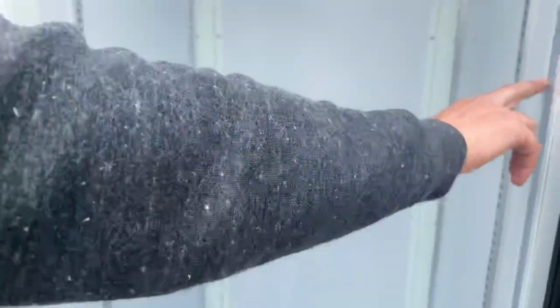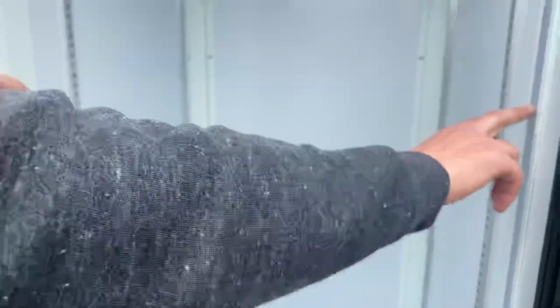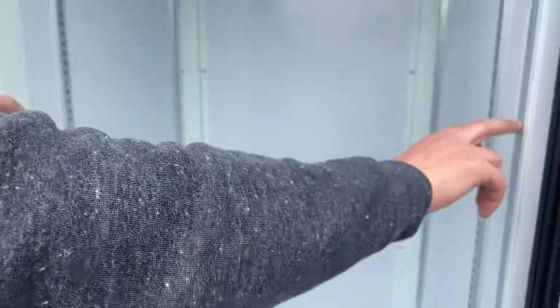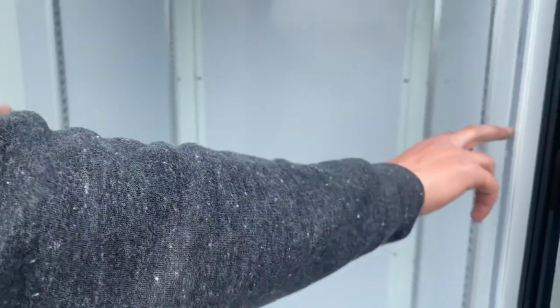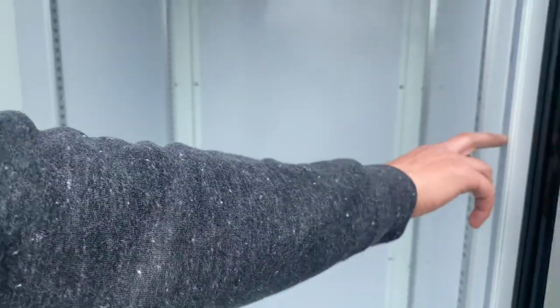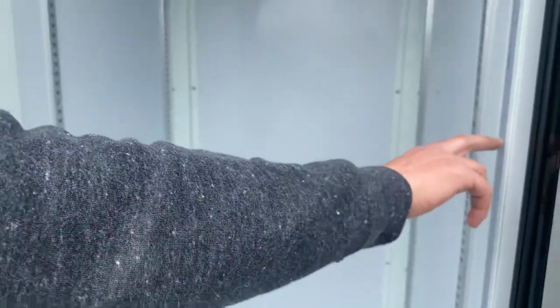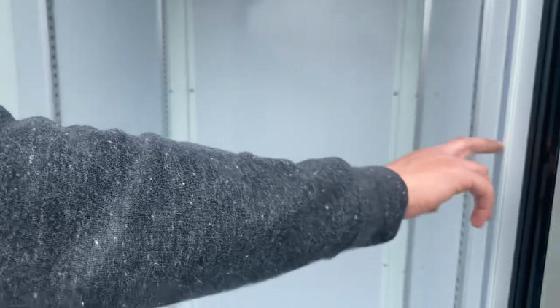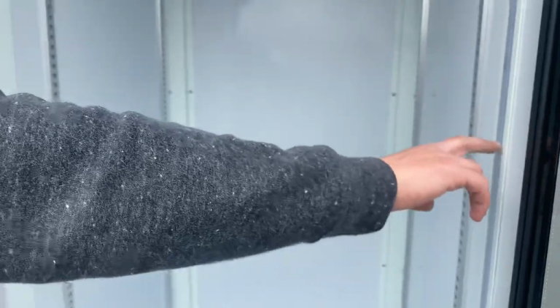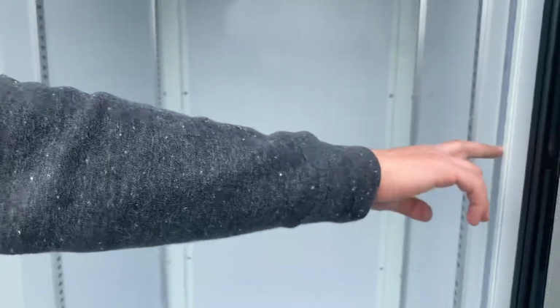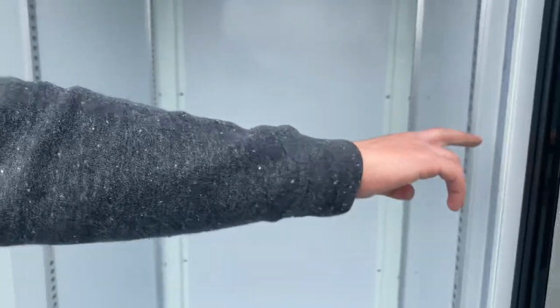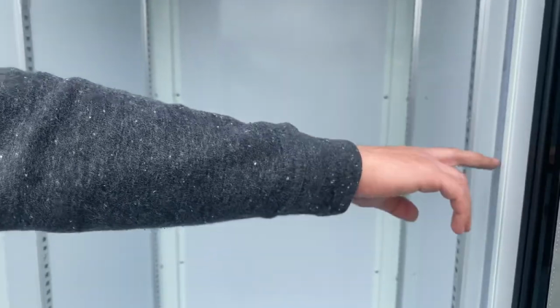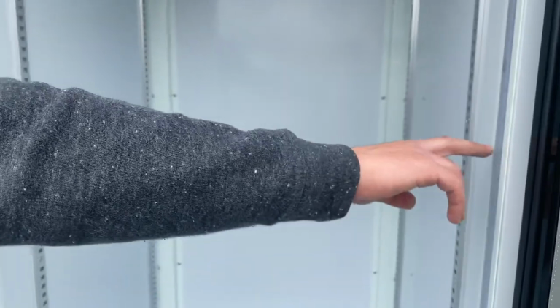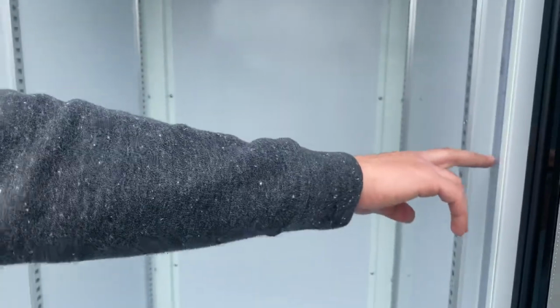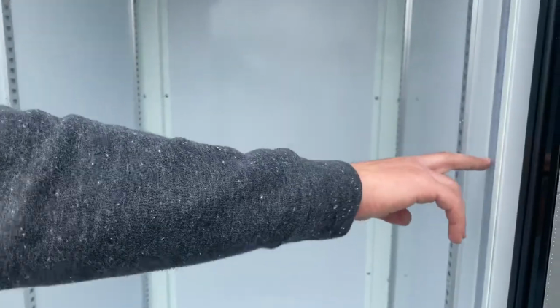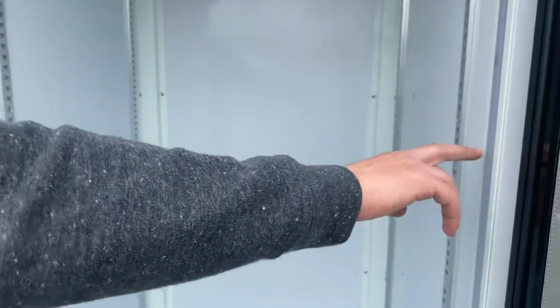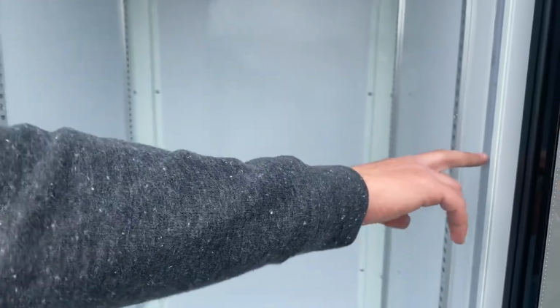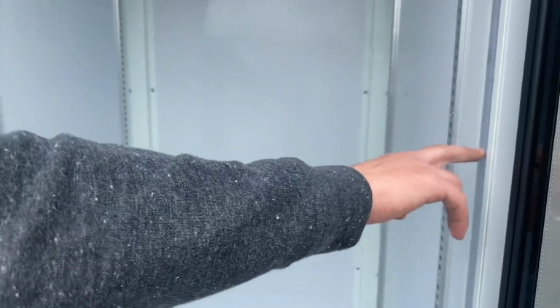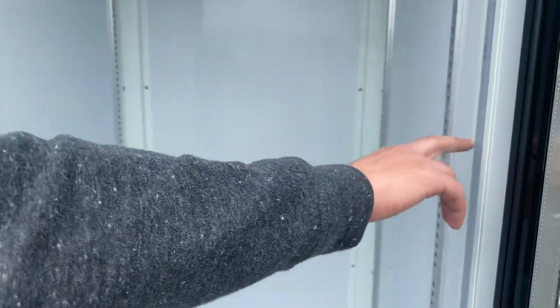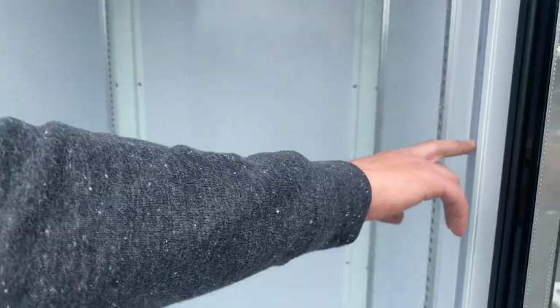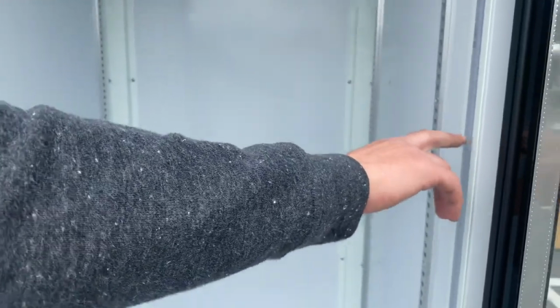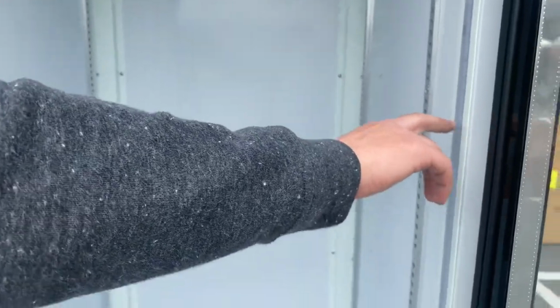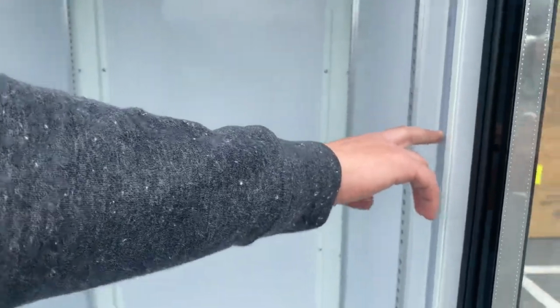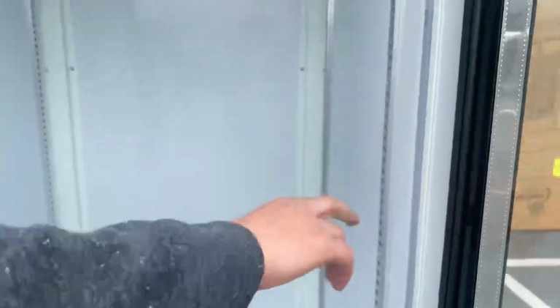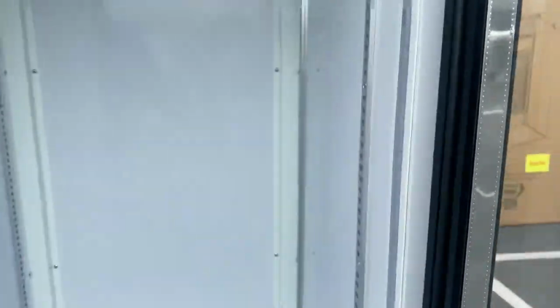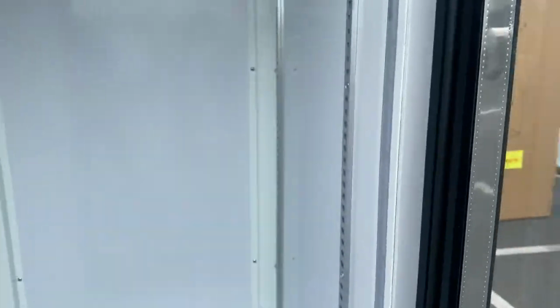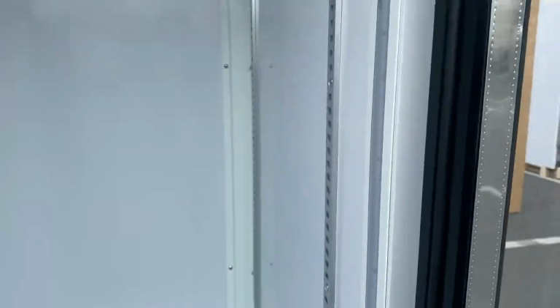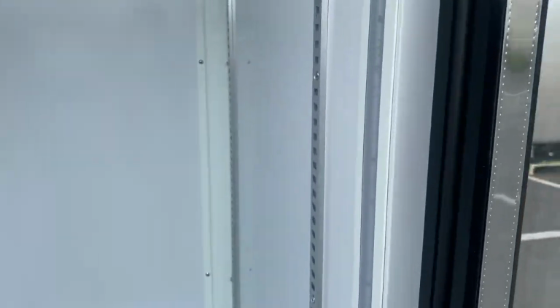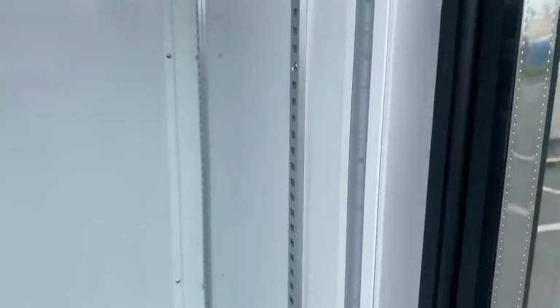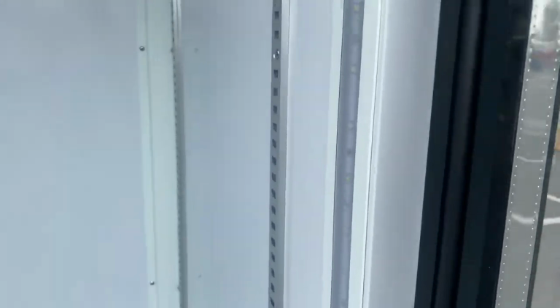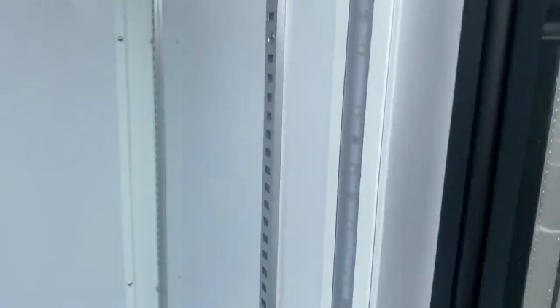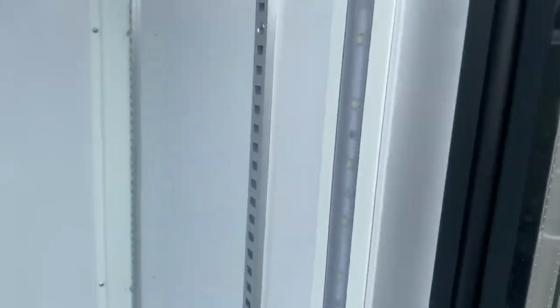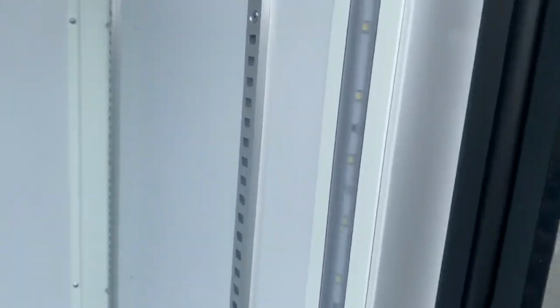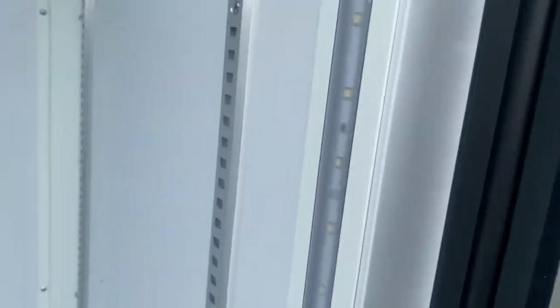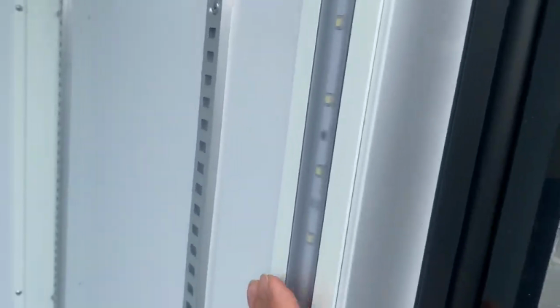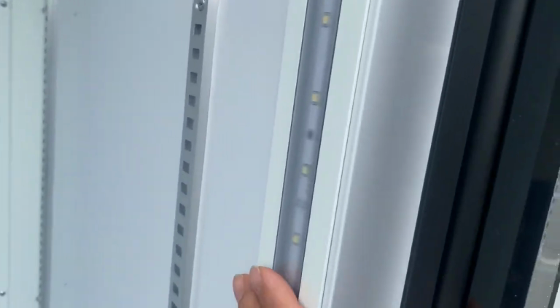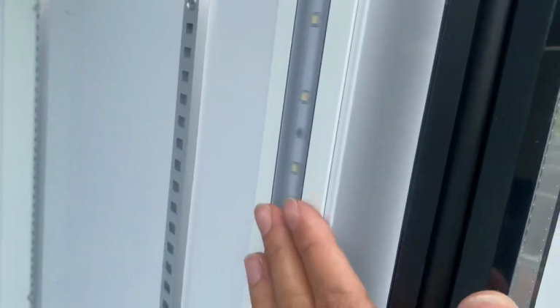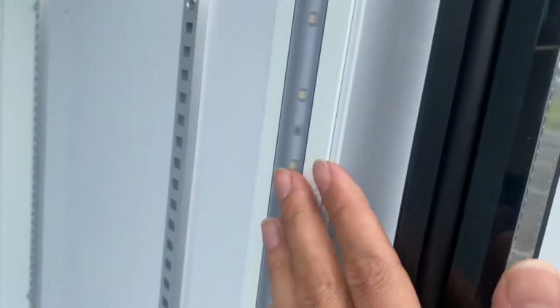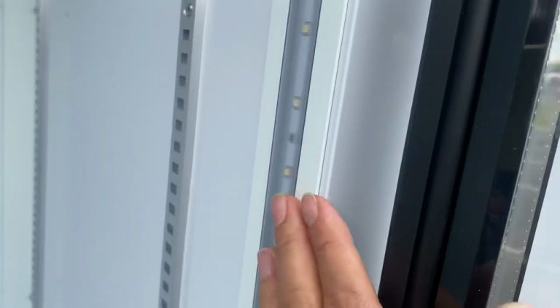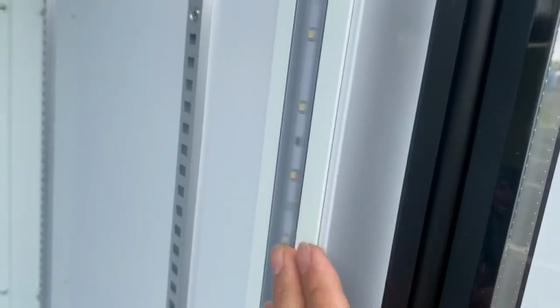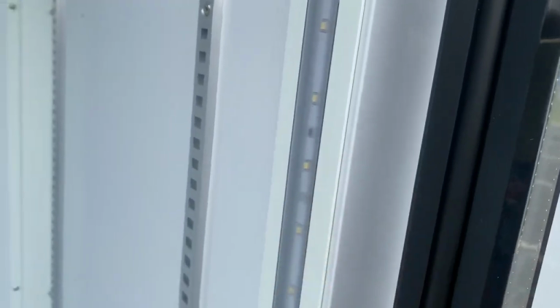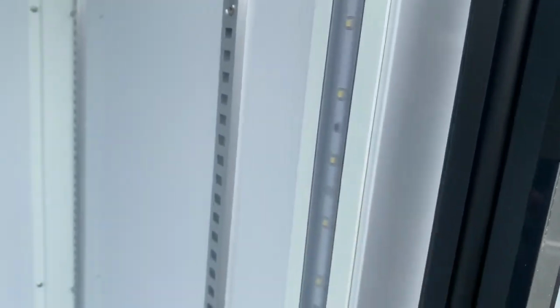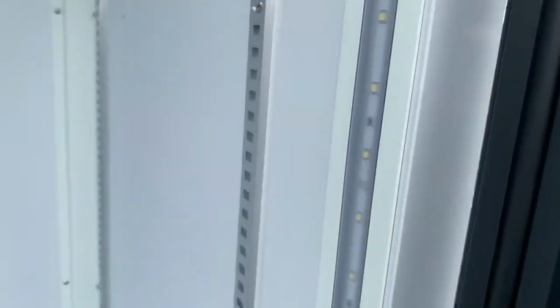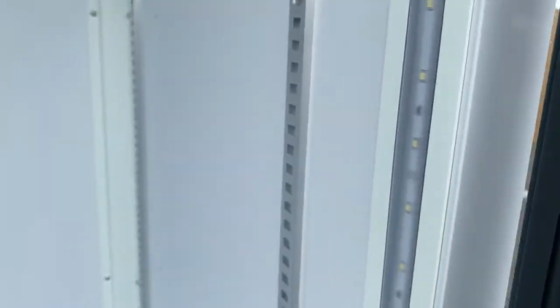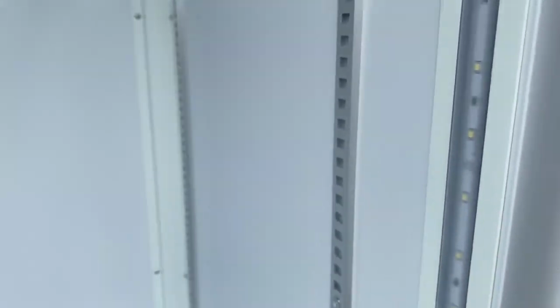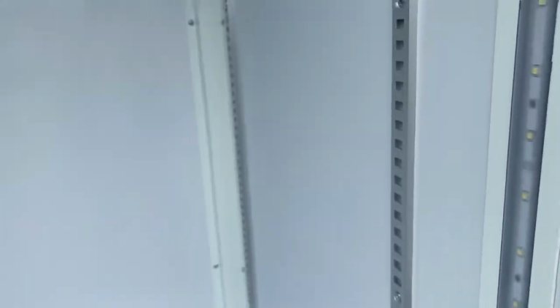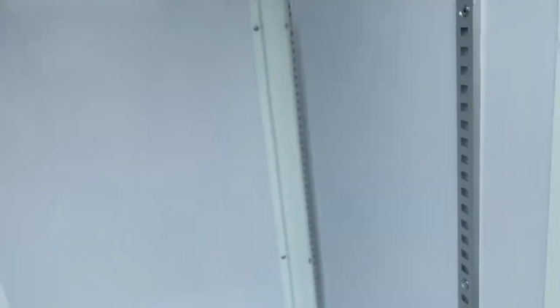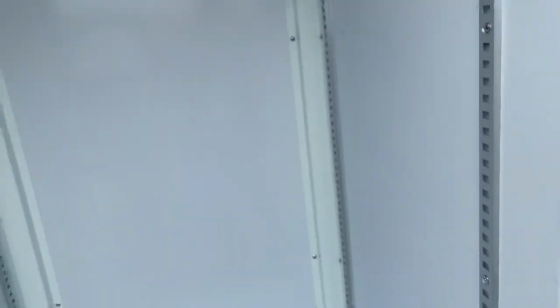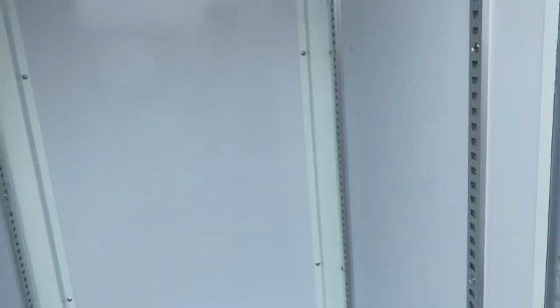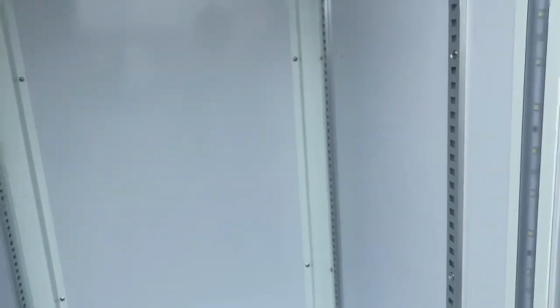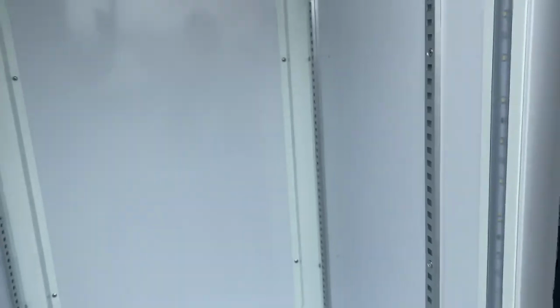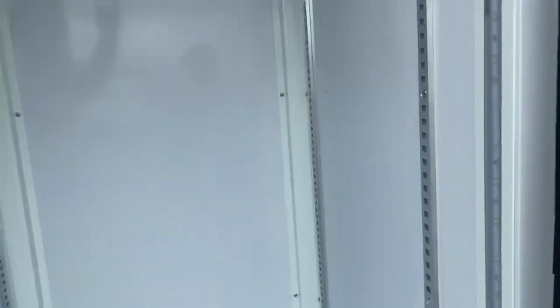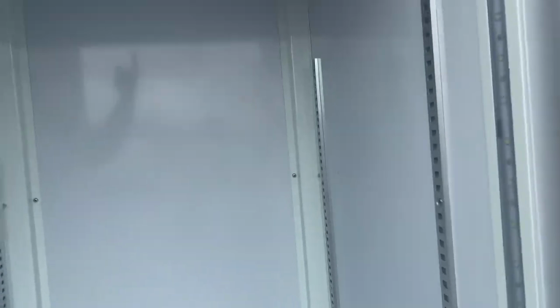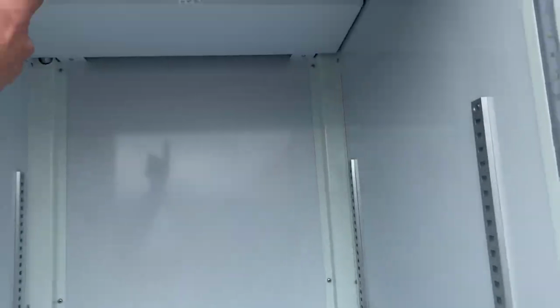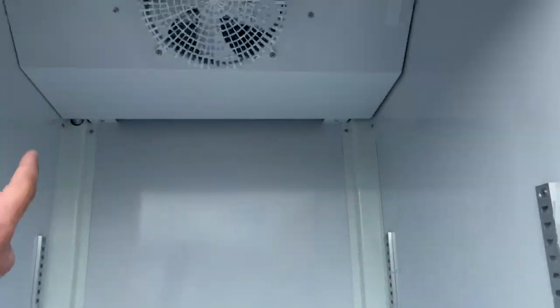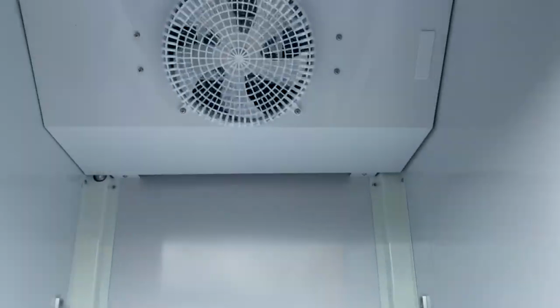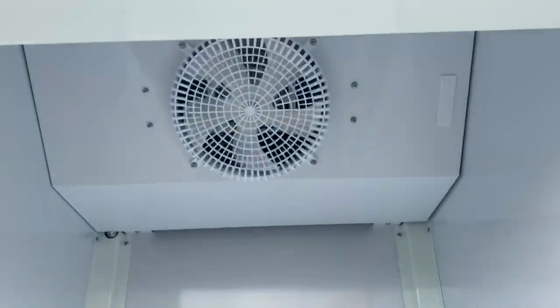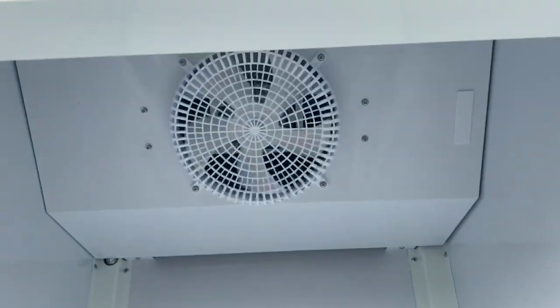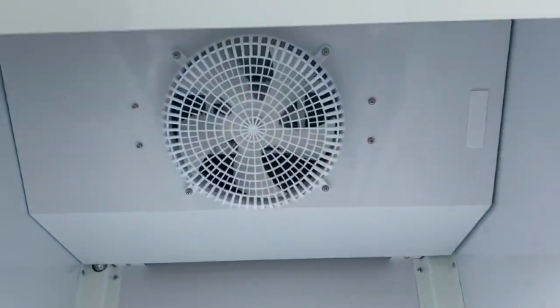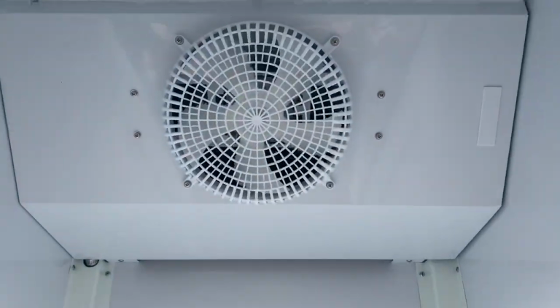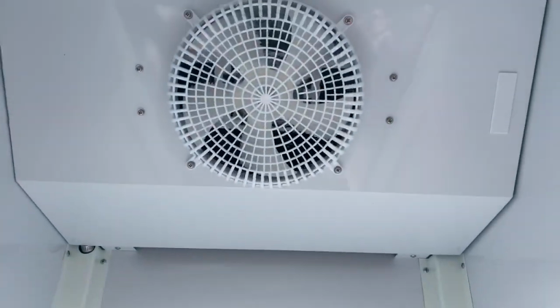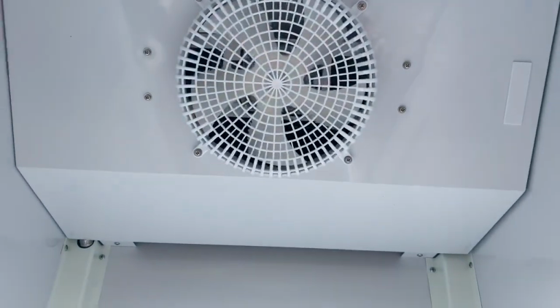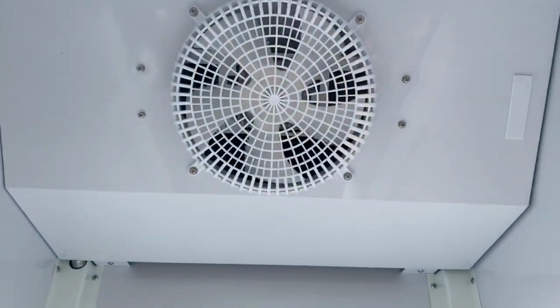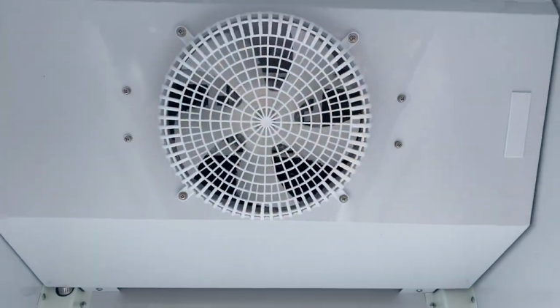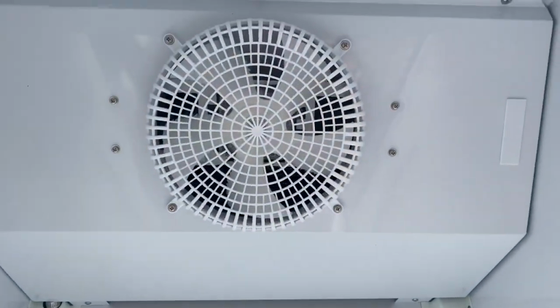On the inside you can locate your LED lighting on the right-hand side. On the top you can locate your fan for the cooling.